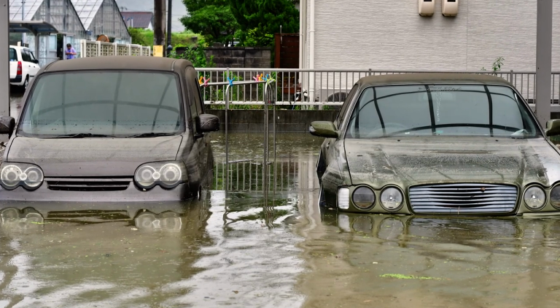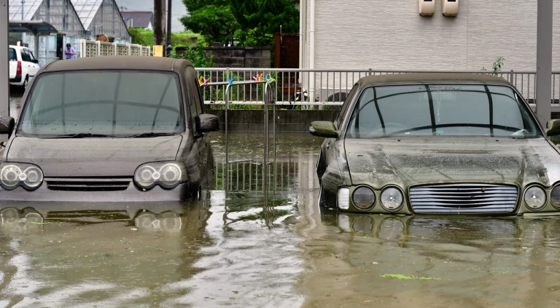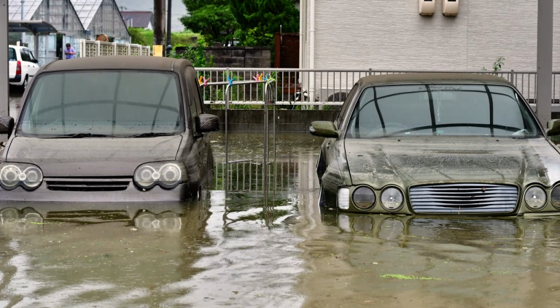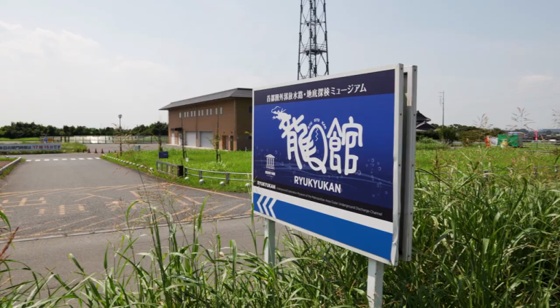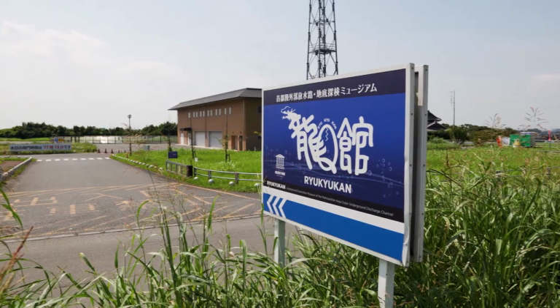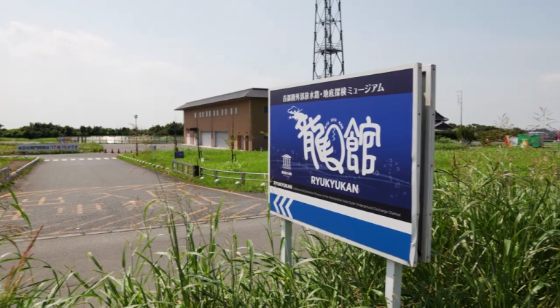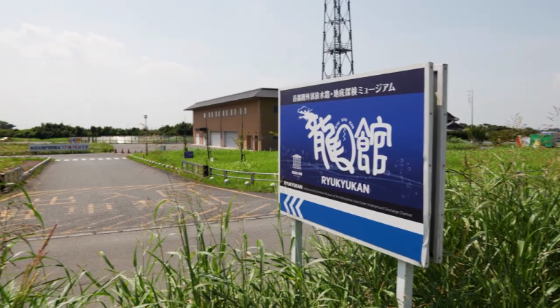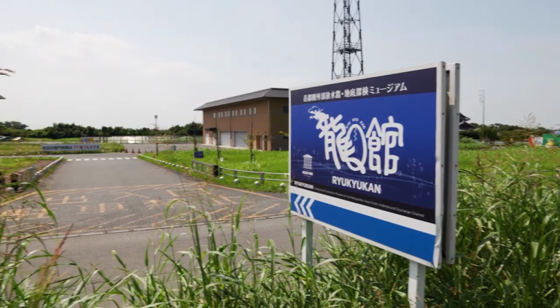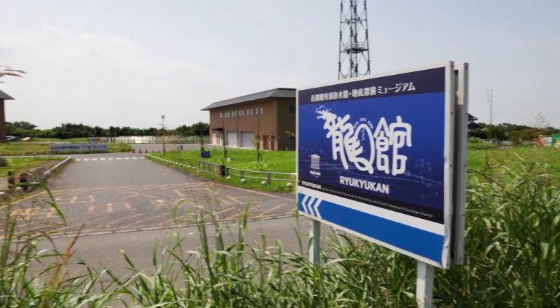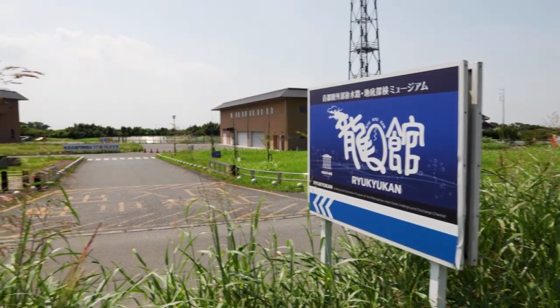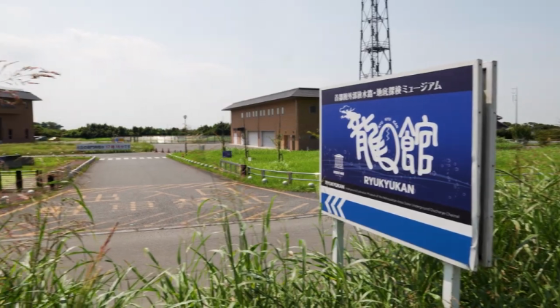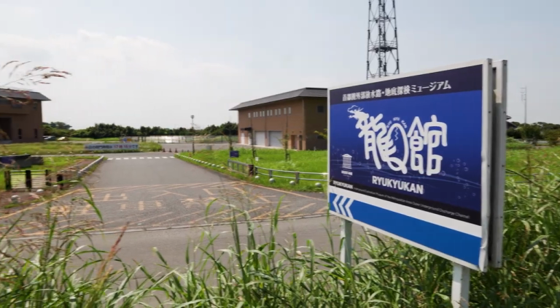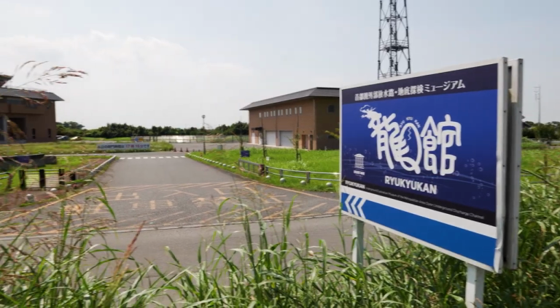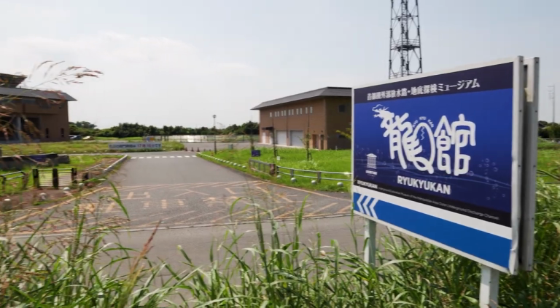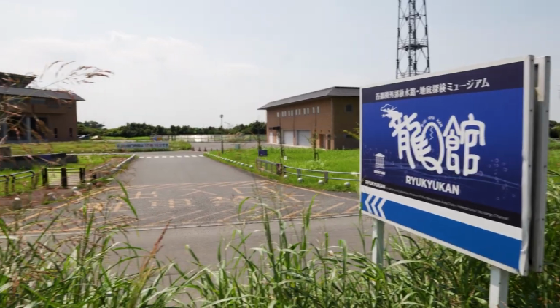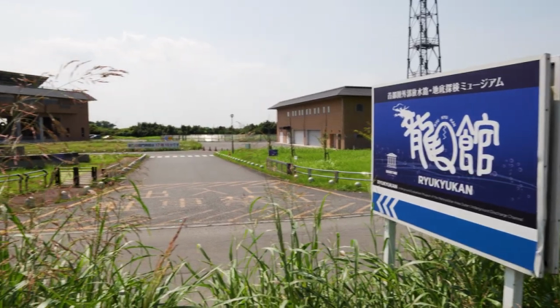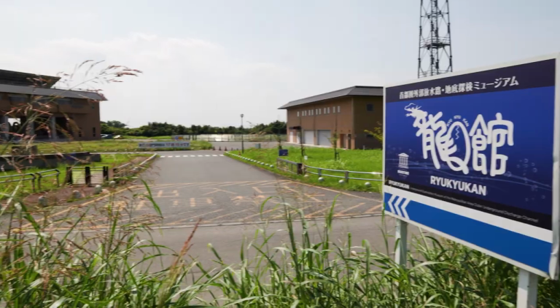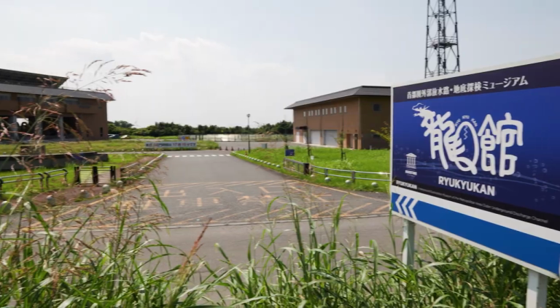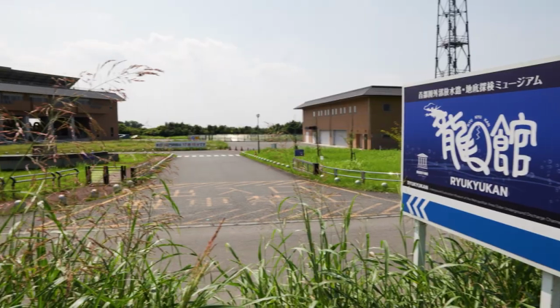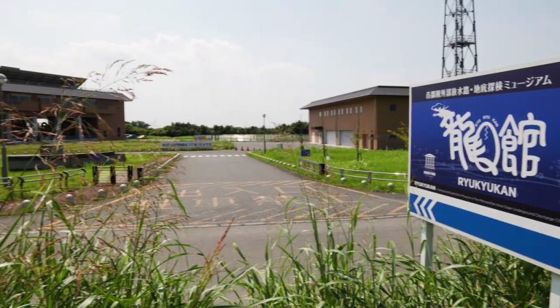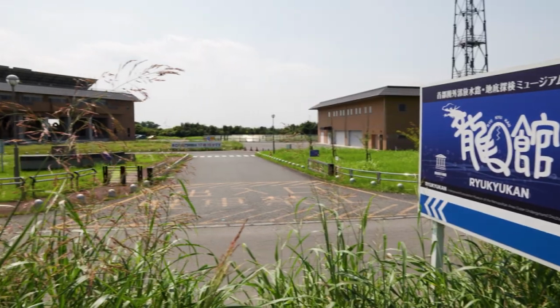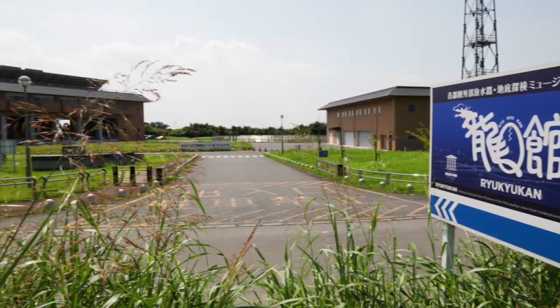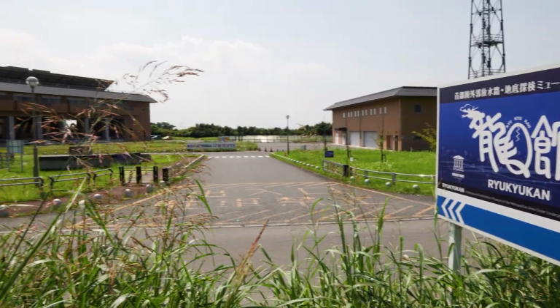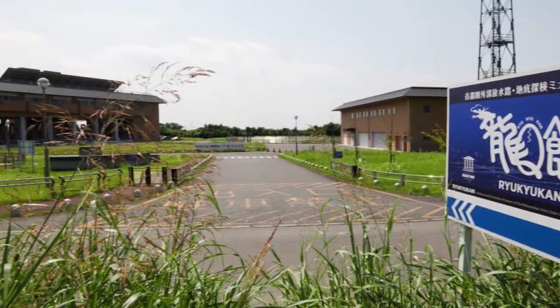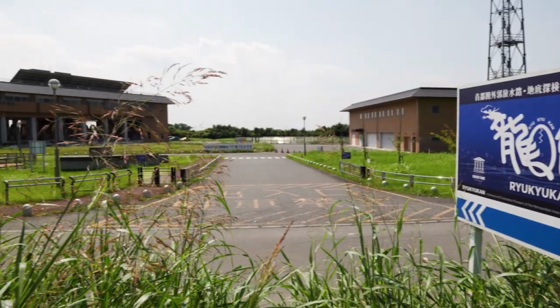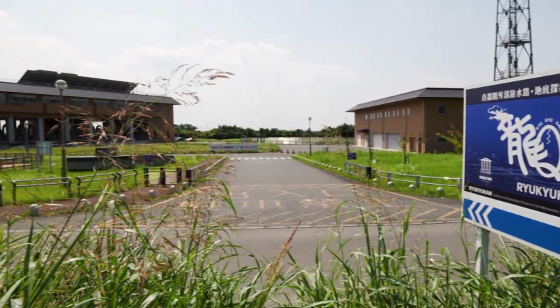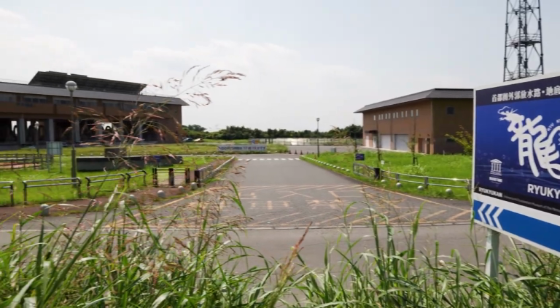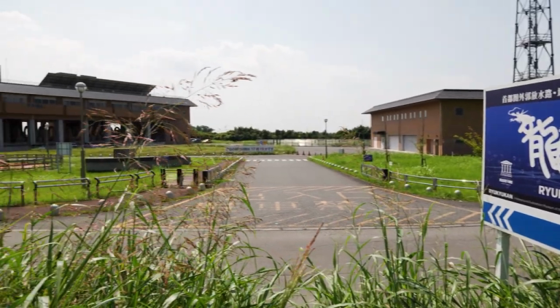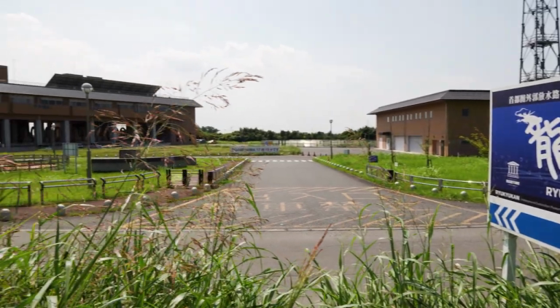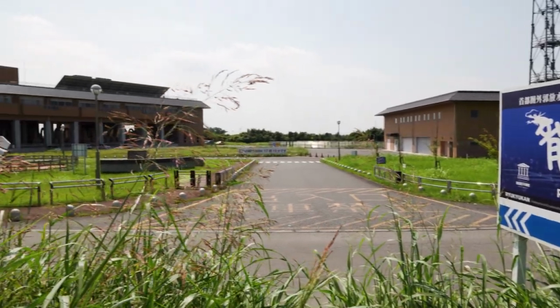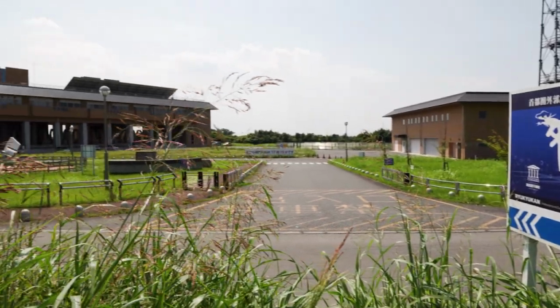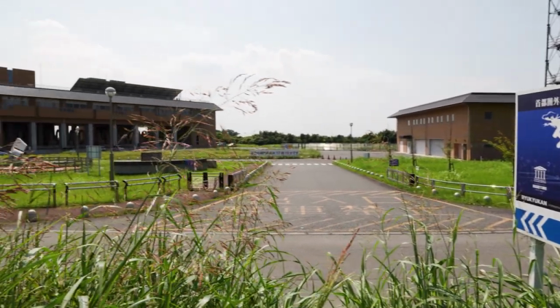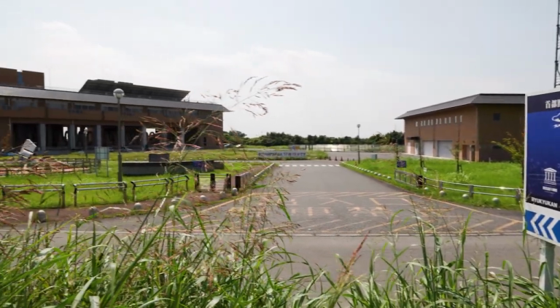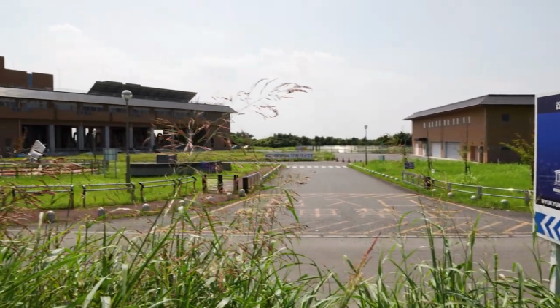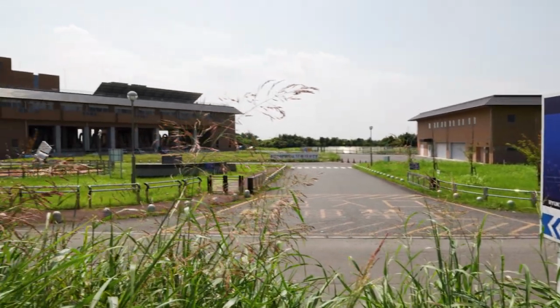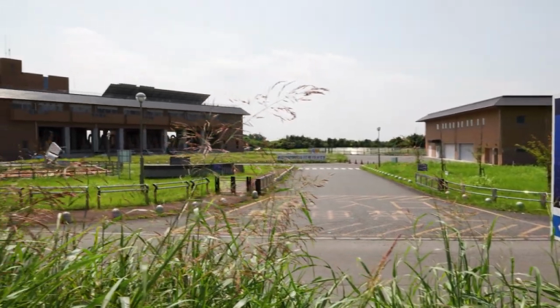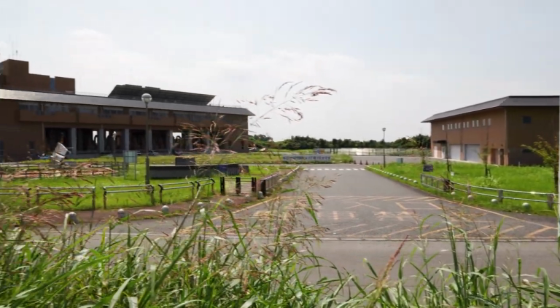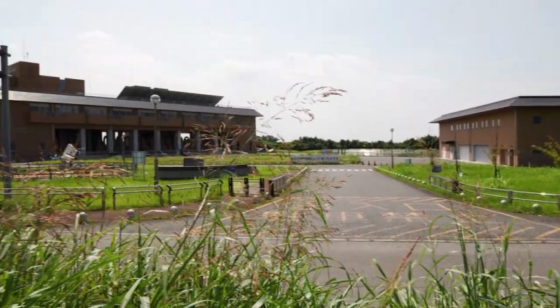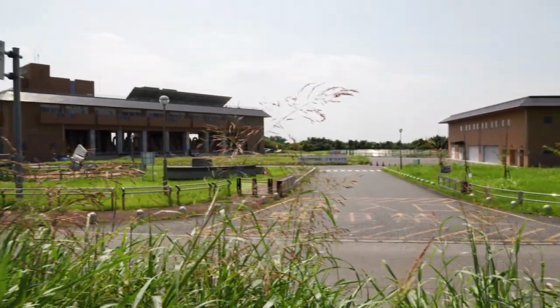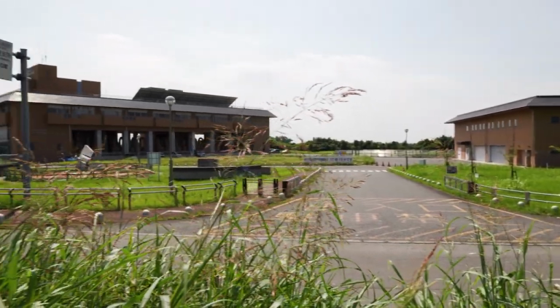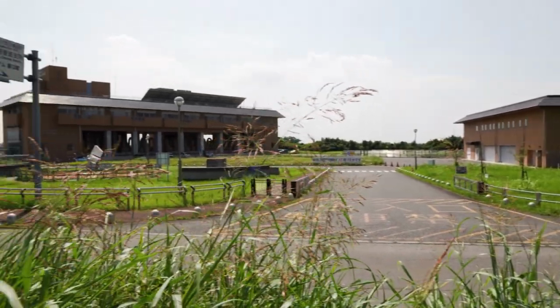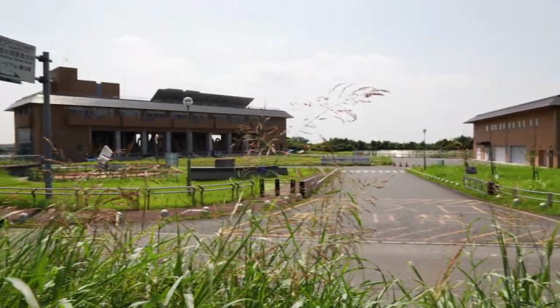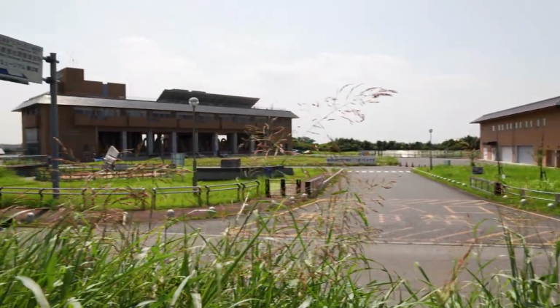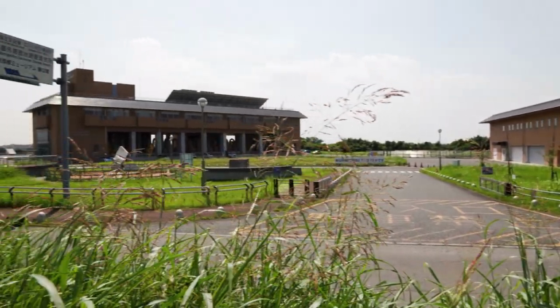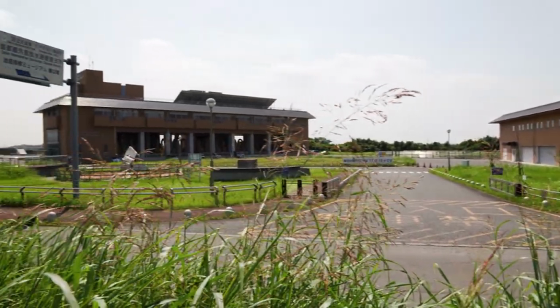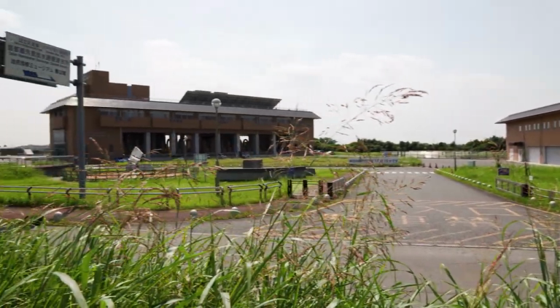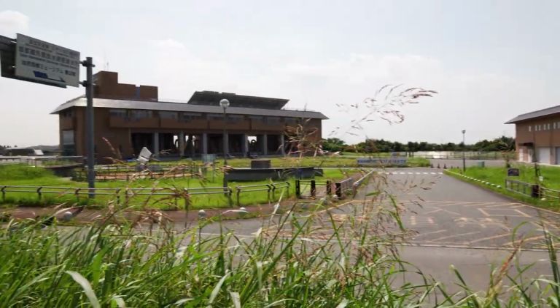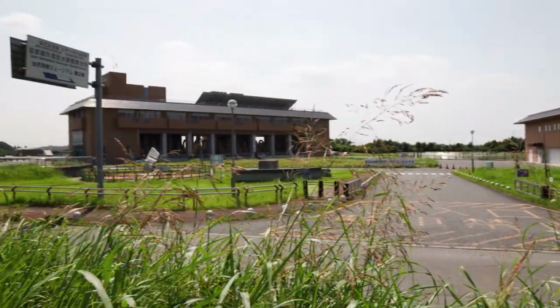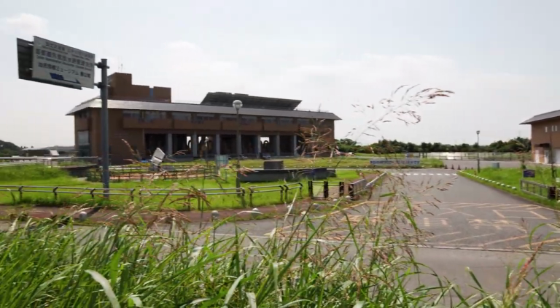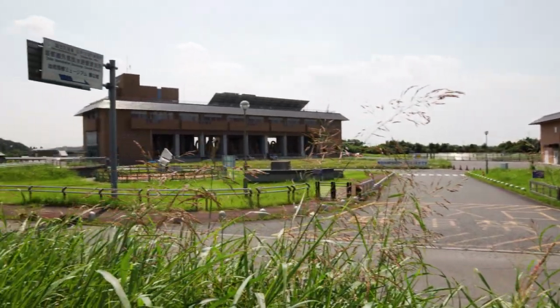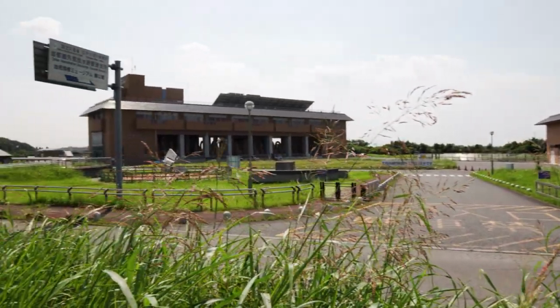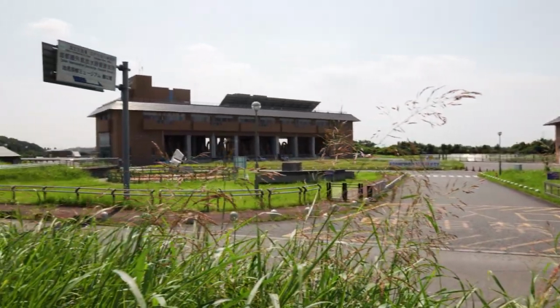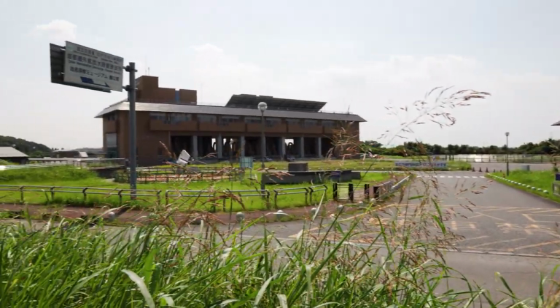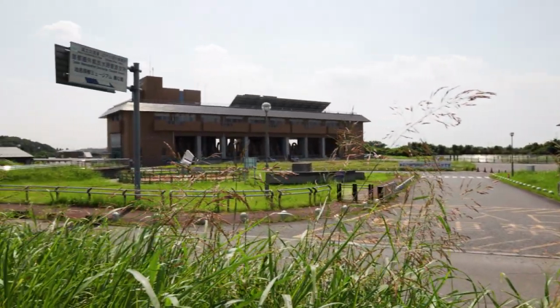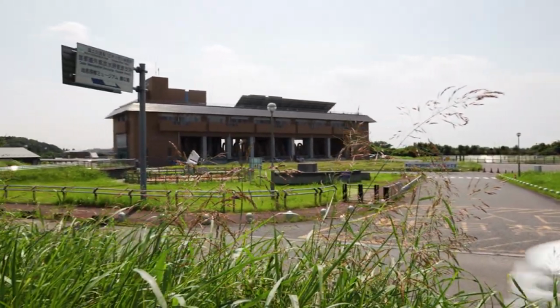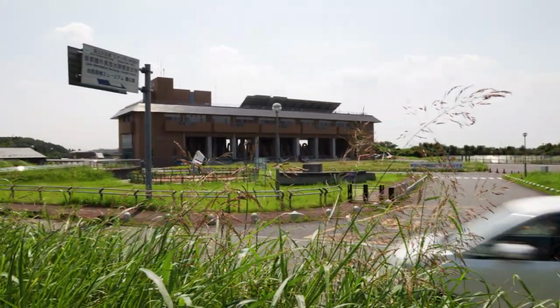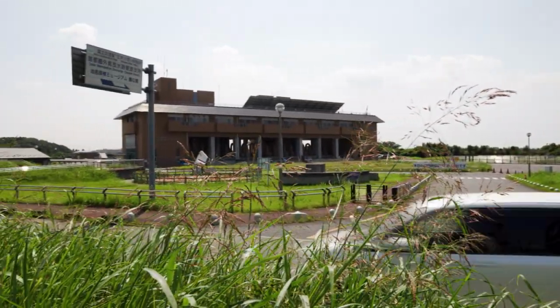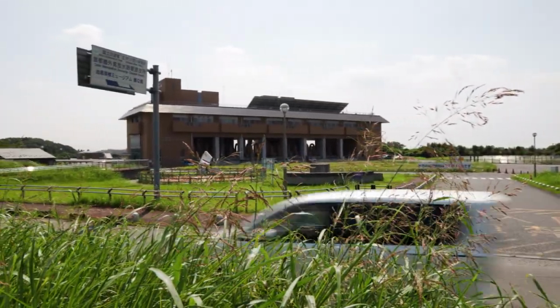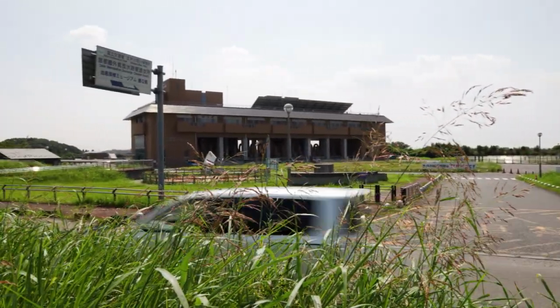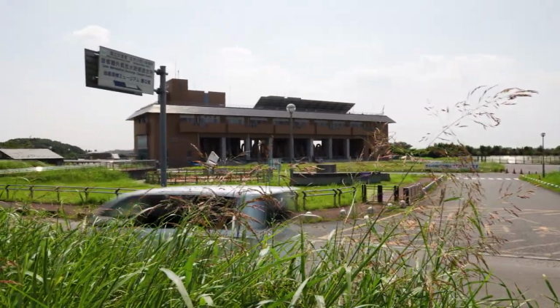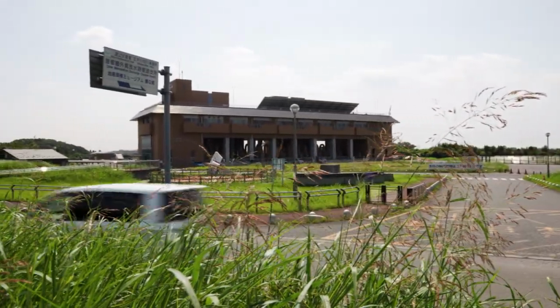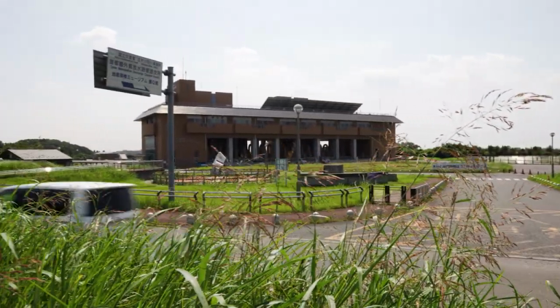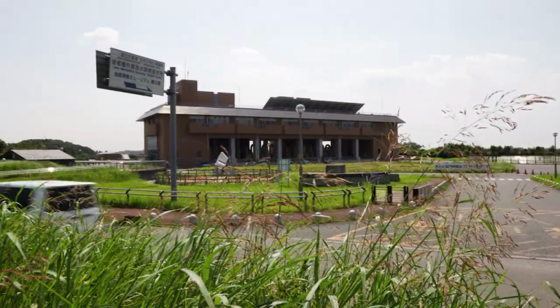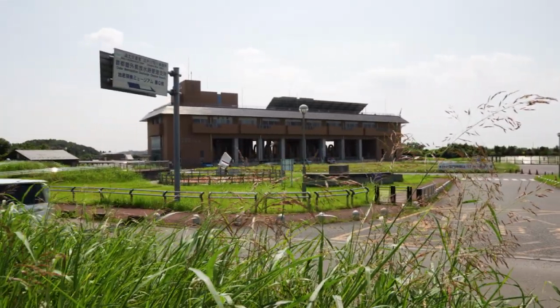In 1993, construction began on a 230 billion yen project that would take around 13 years to complete.